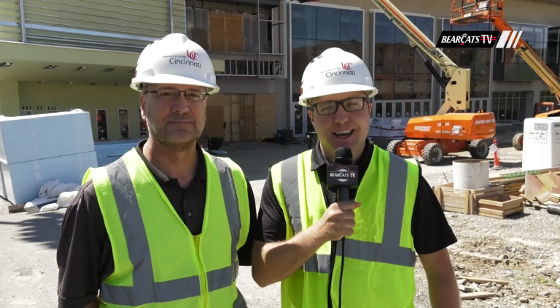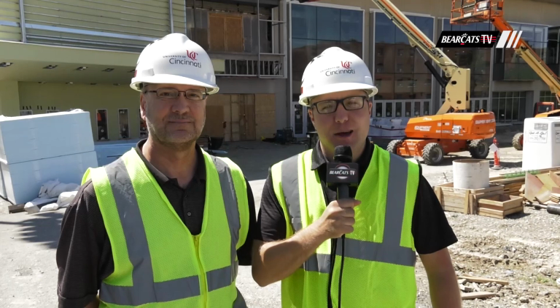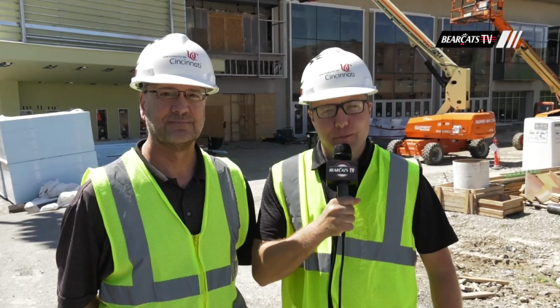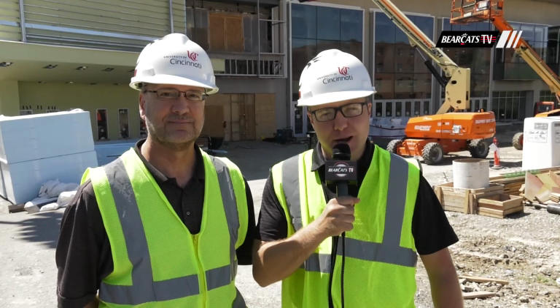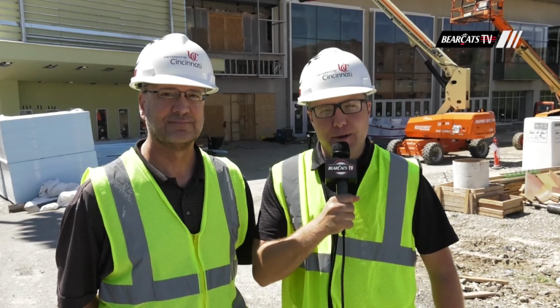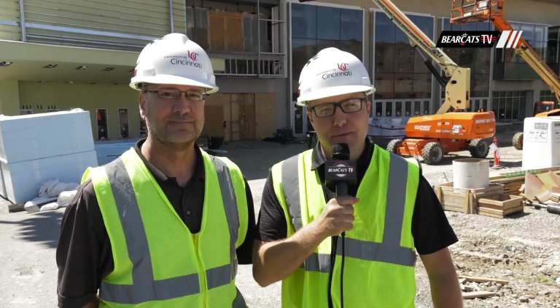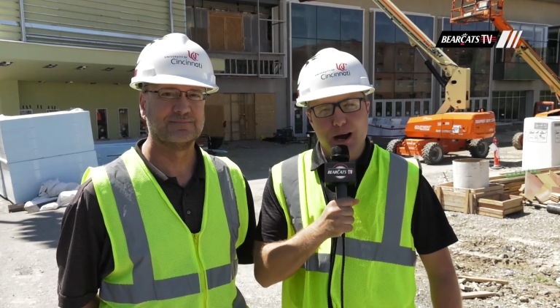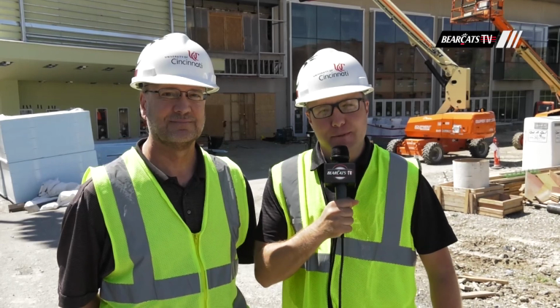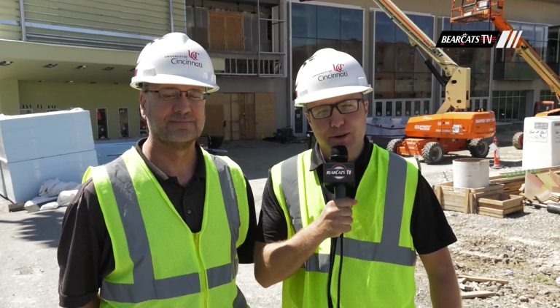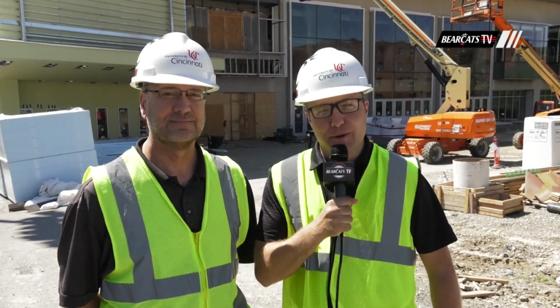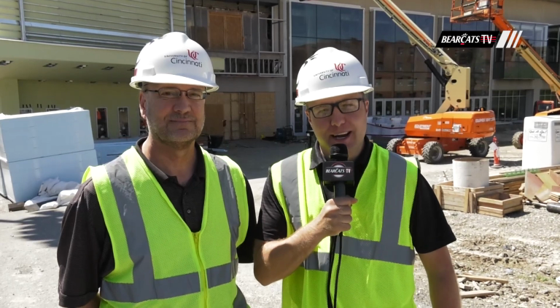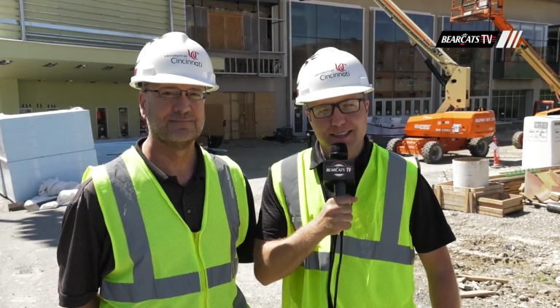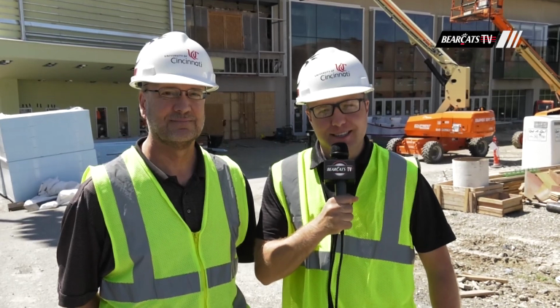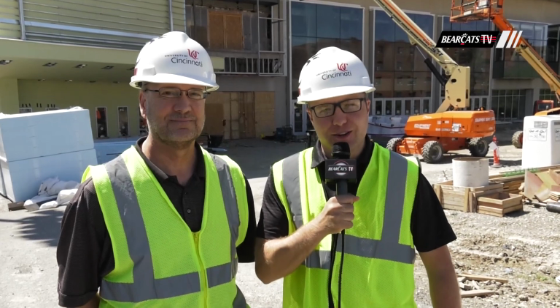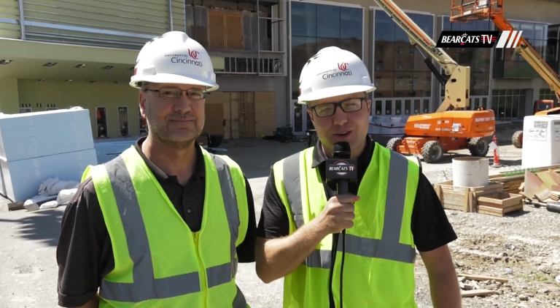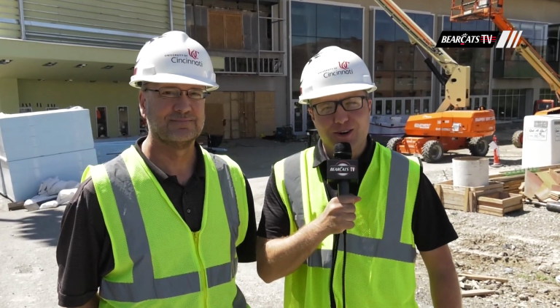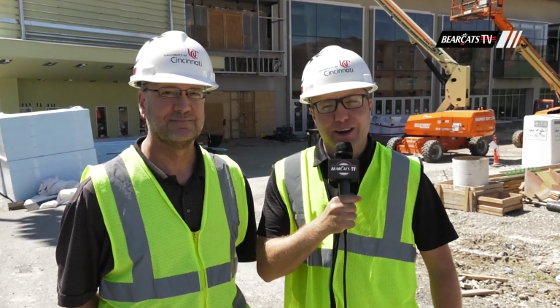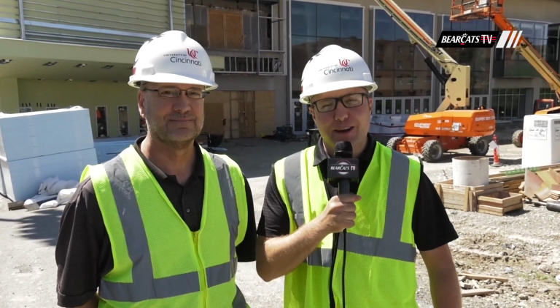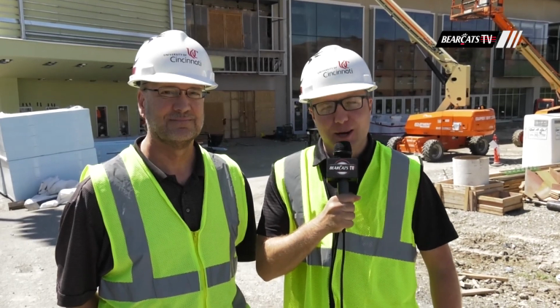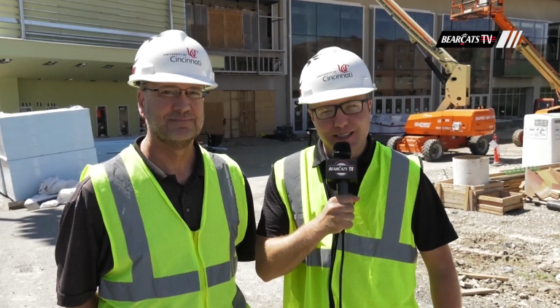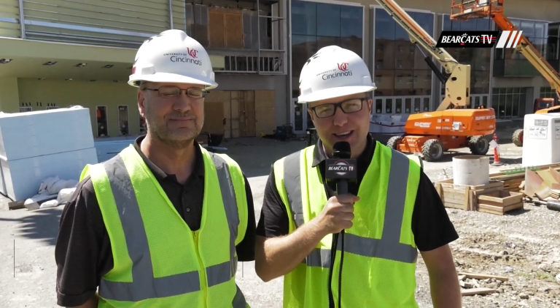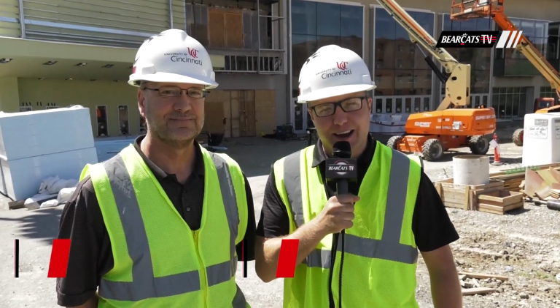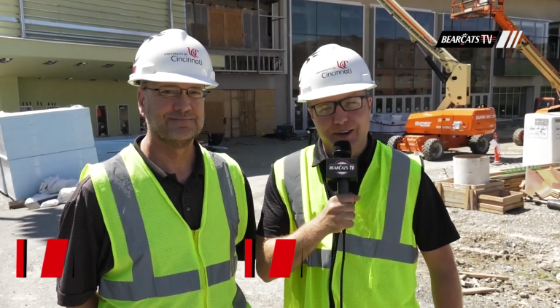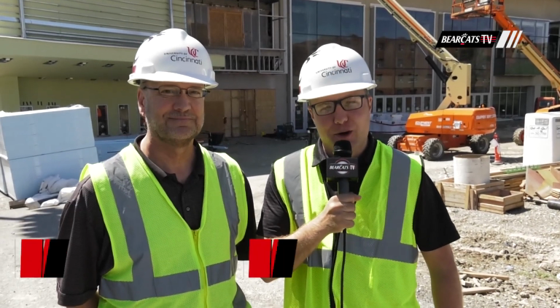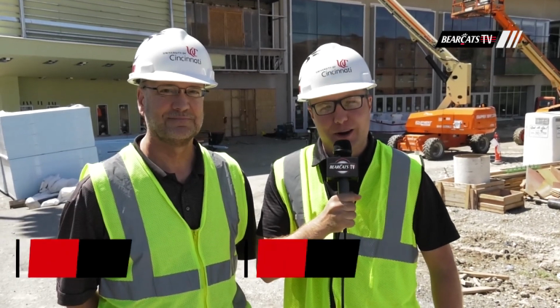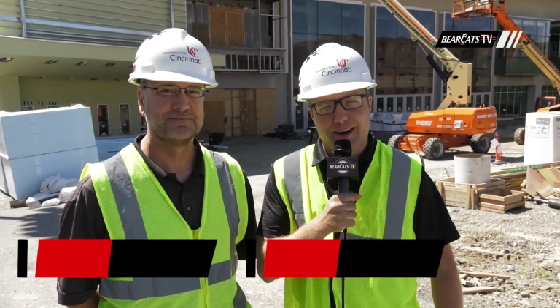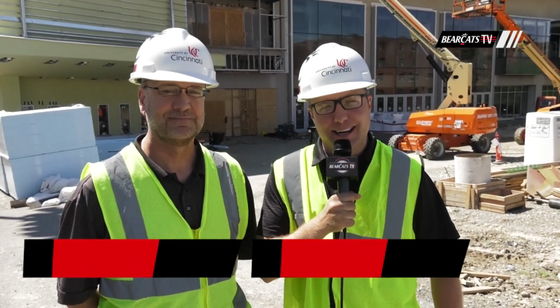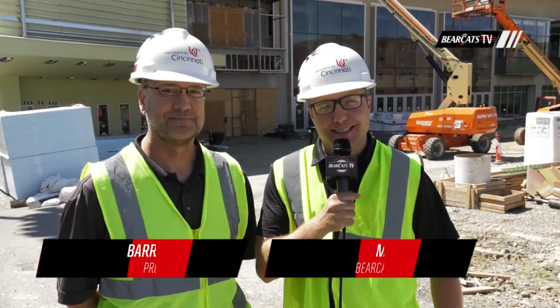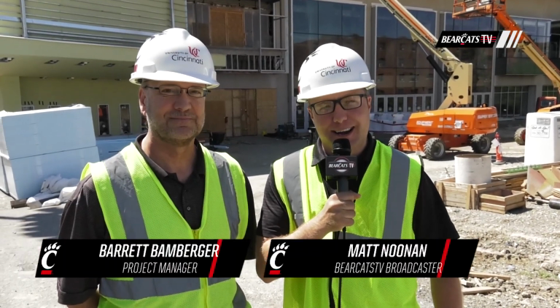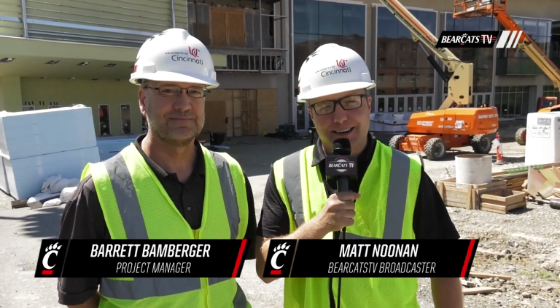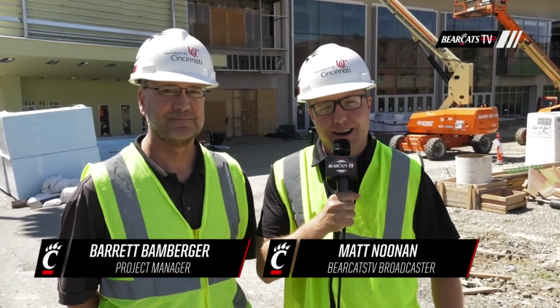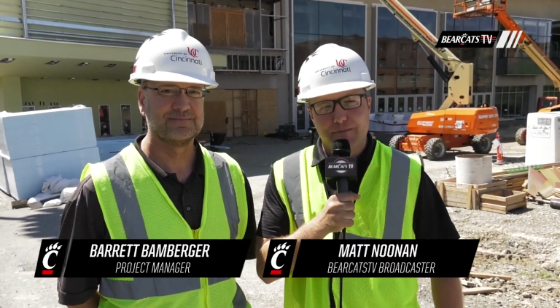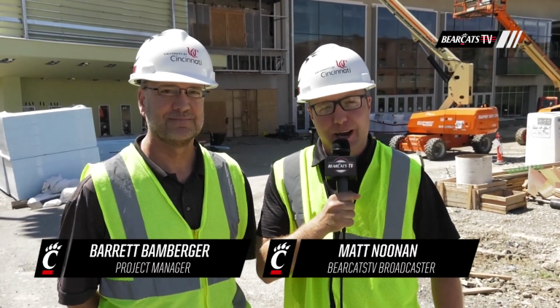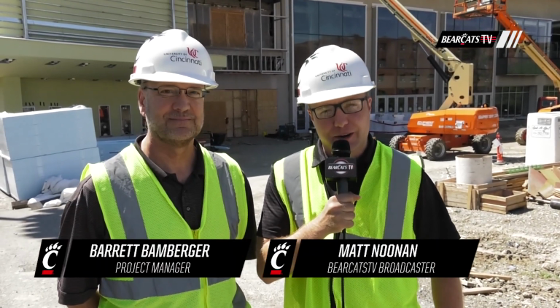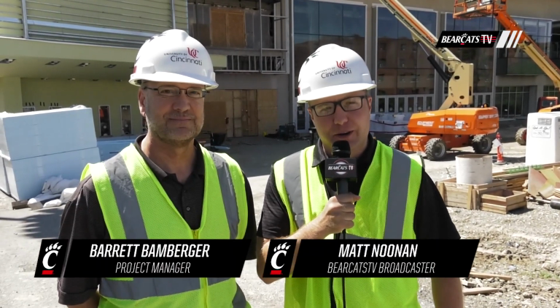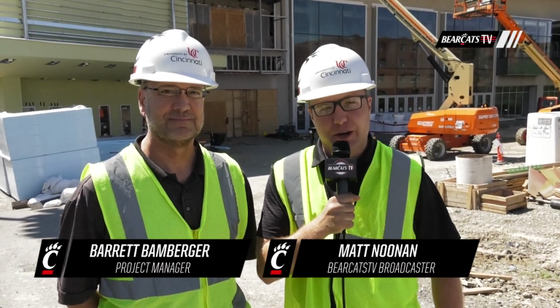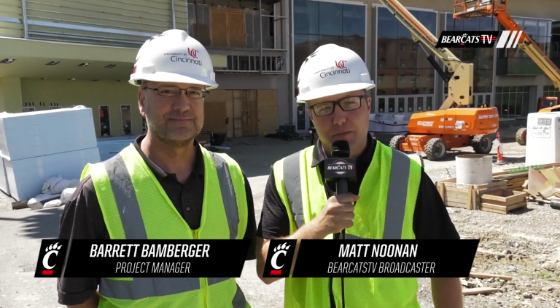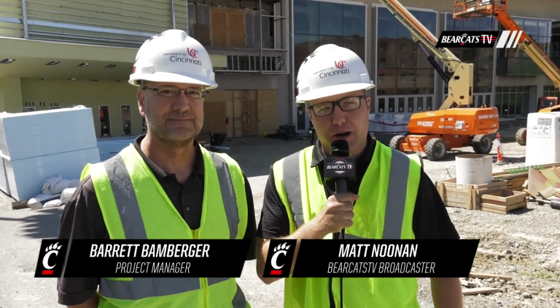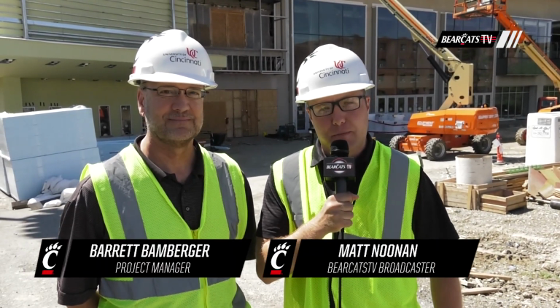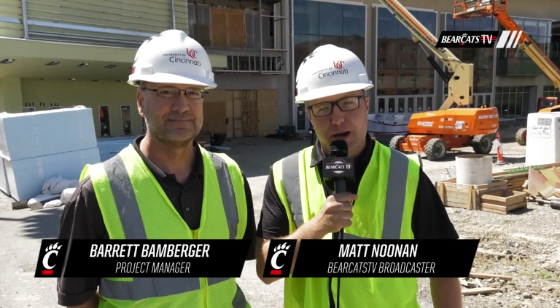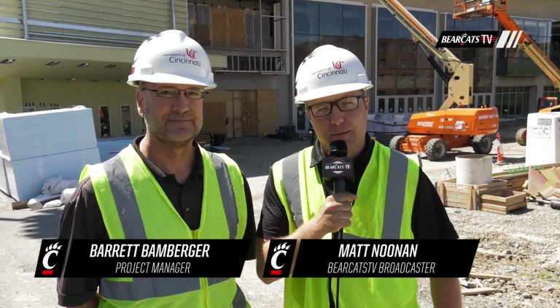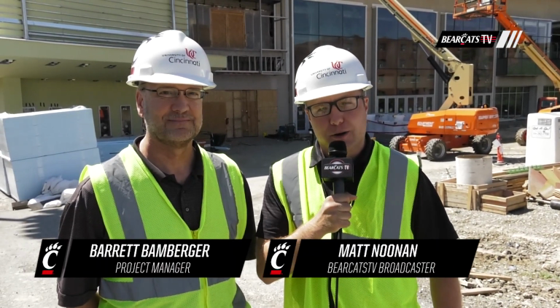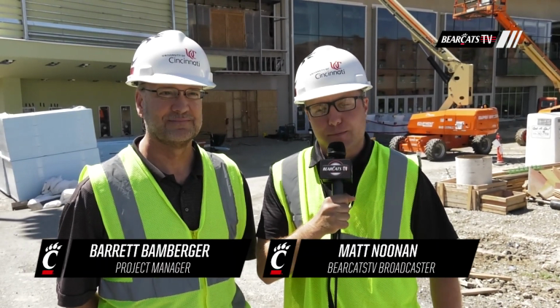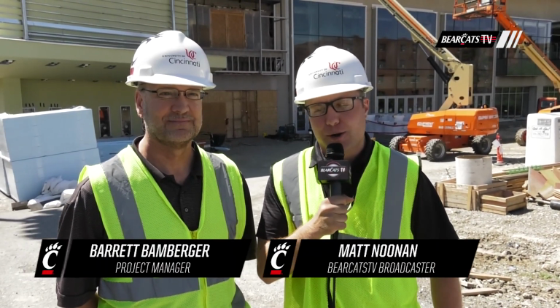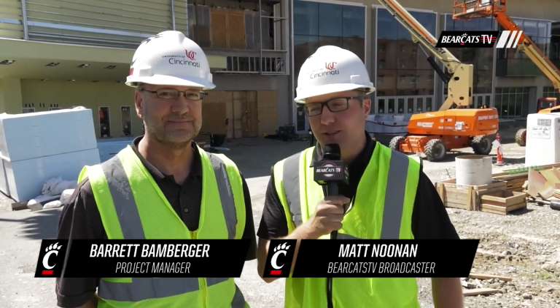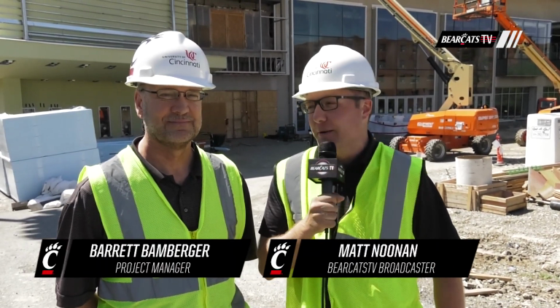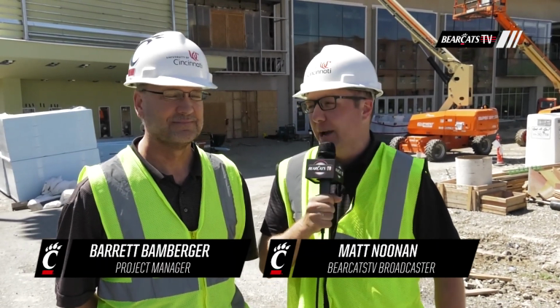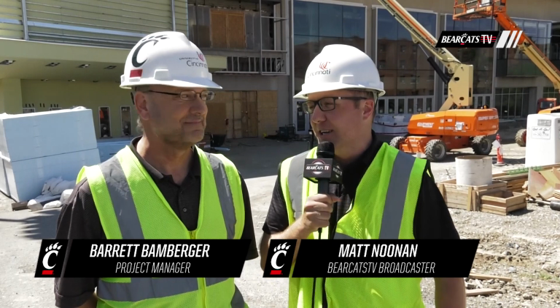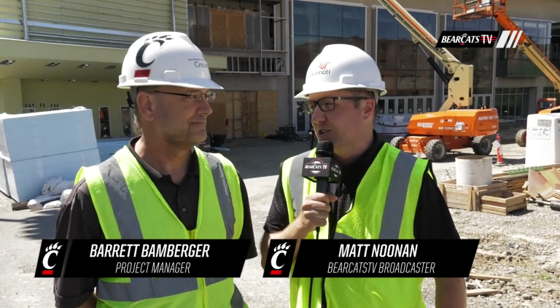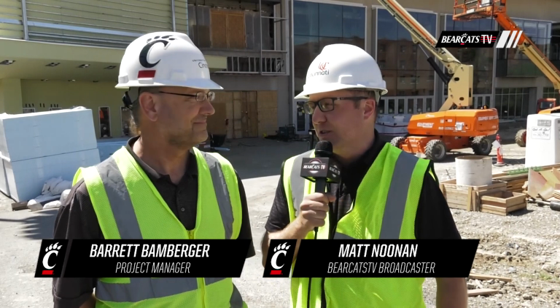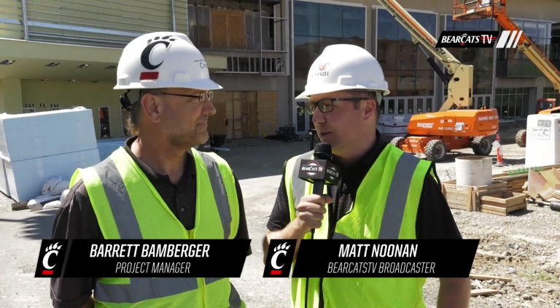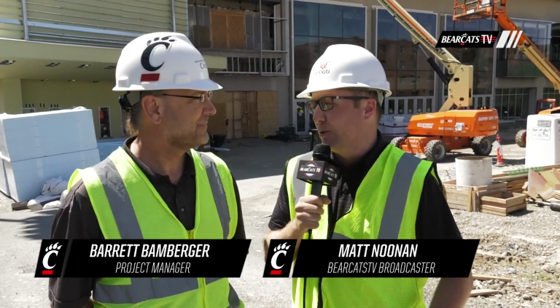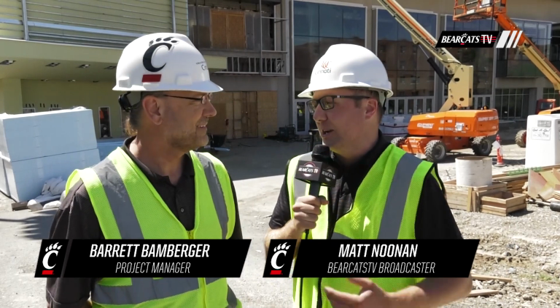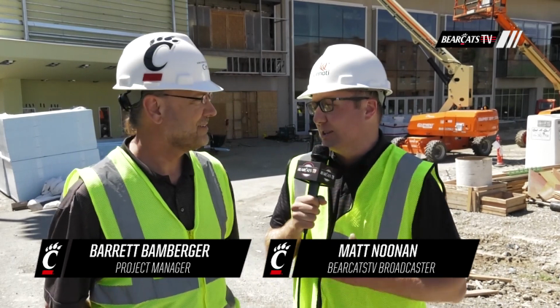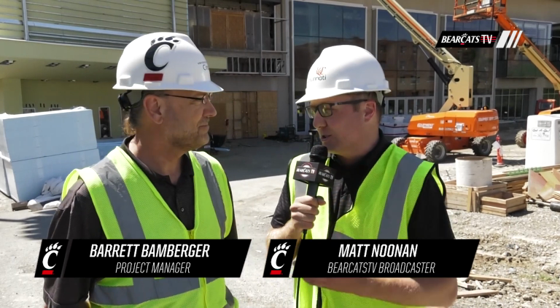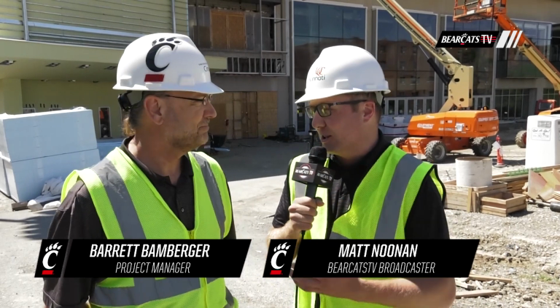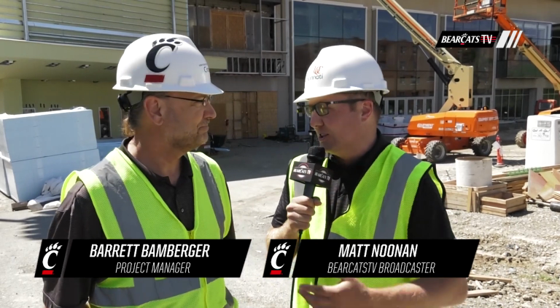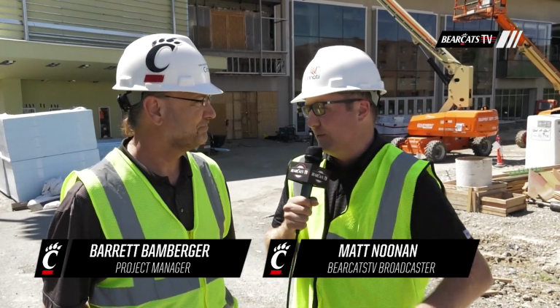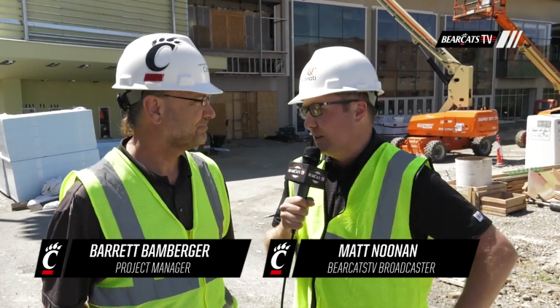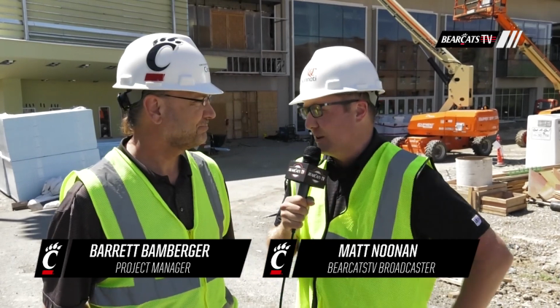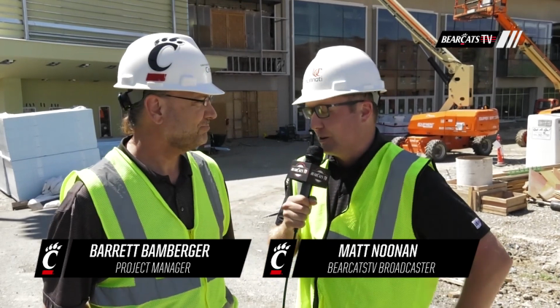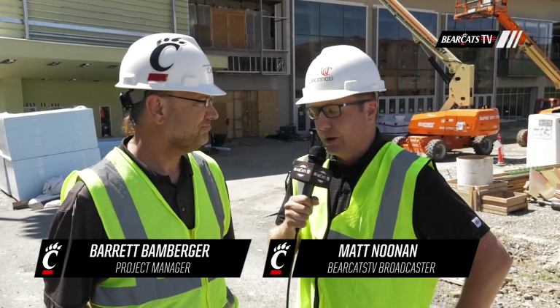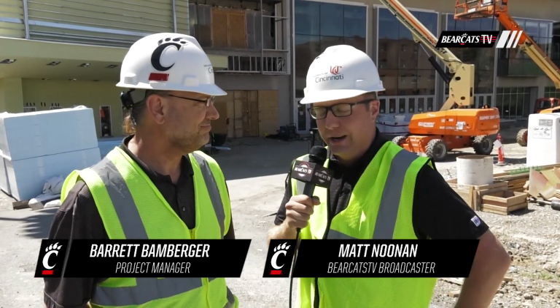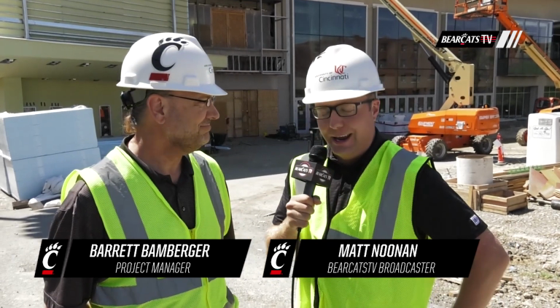Back by popular demand, it's another Hard Hat Wednesday on GoBearCats.com. Matt Noonan here at Barrett Bamberger, Project Manager of the Reconstruction of Fifth Third Arena.